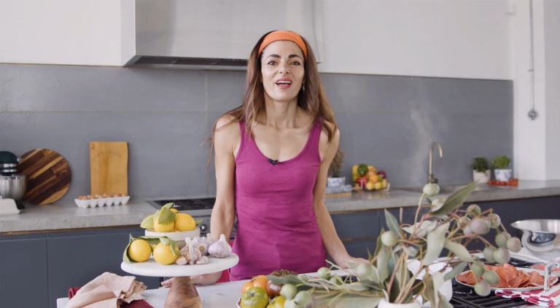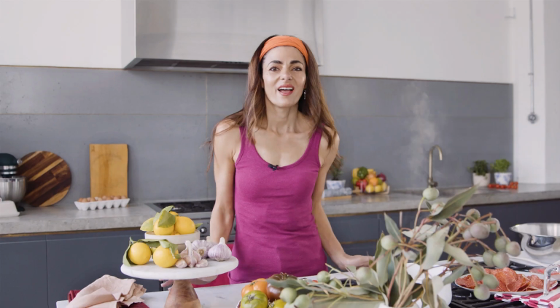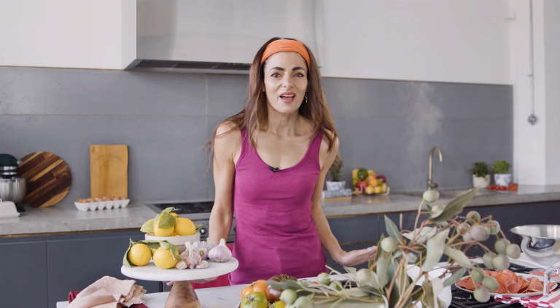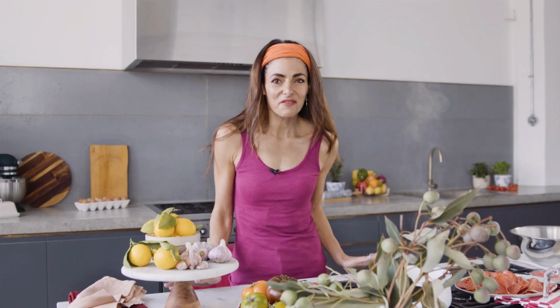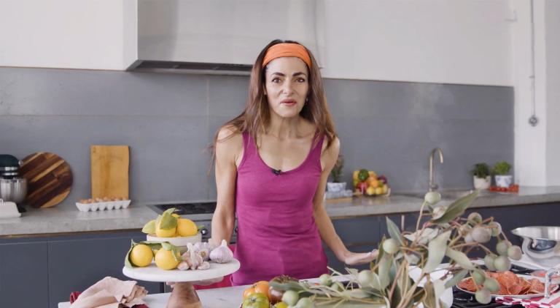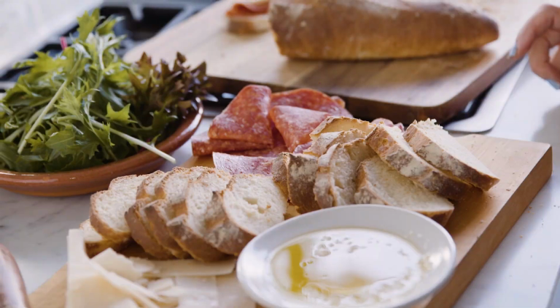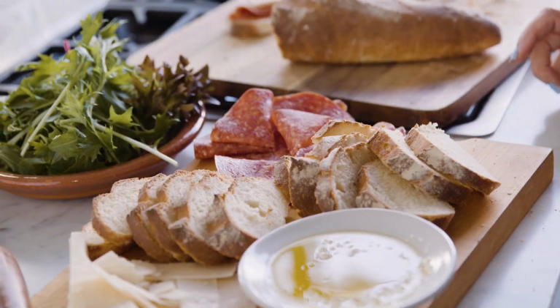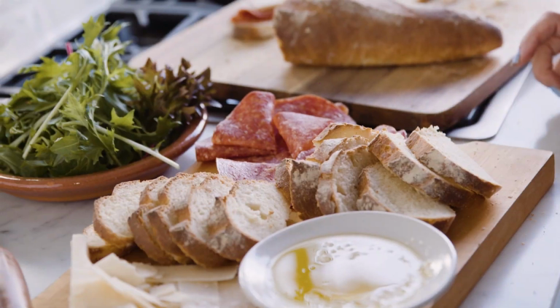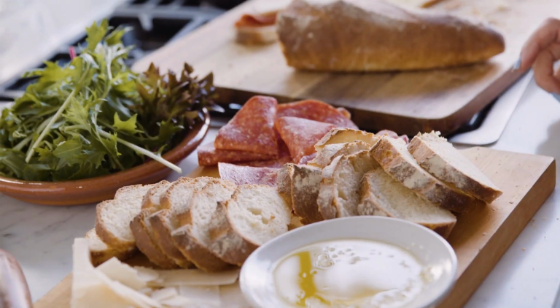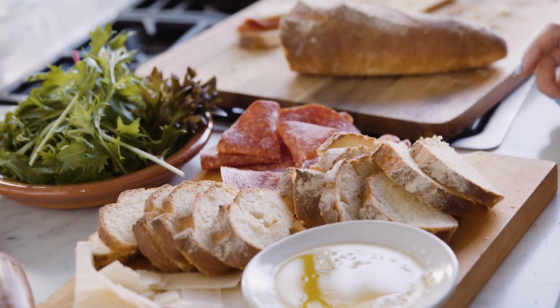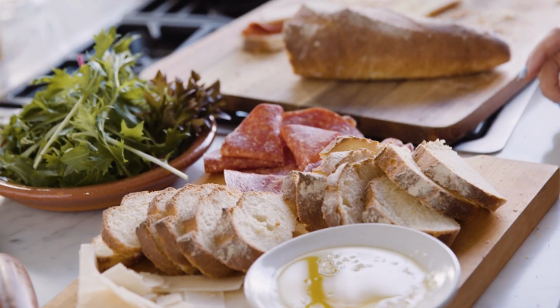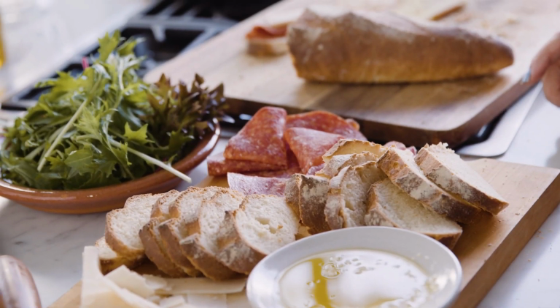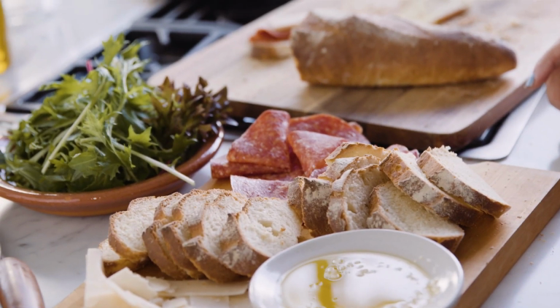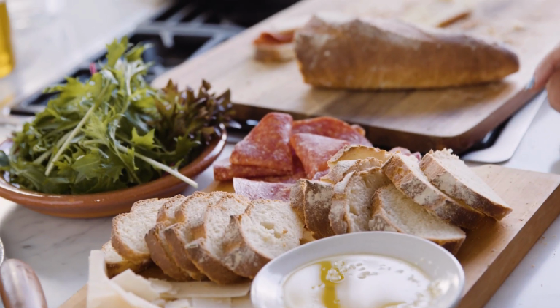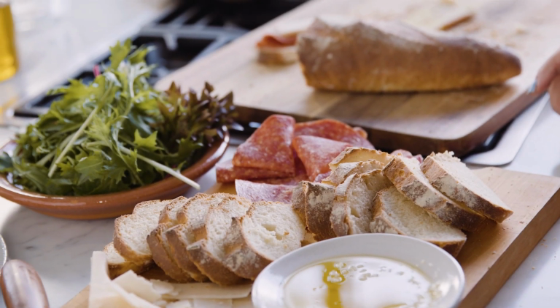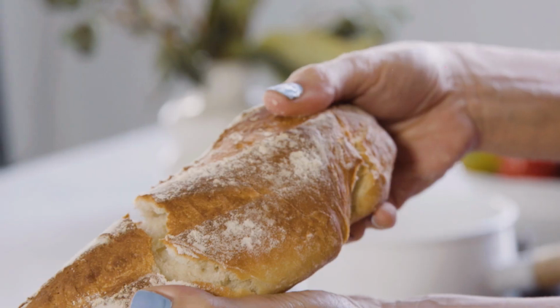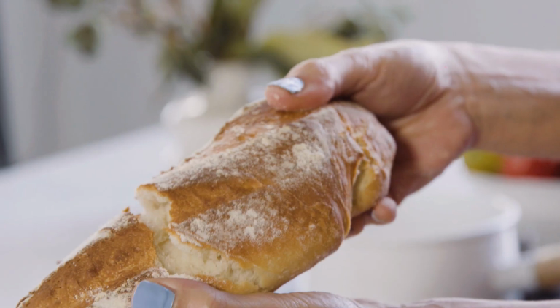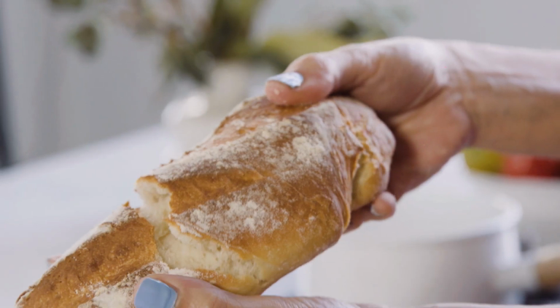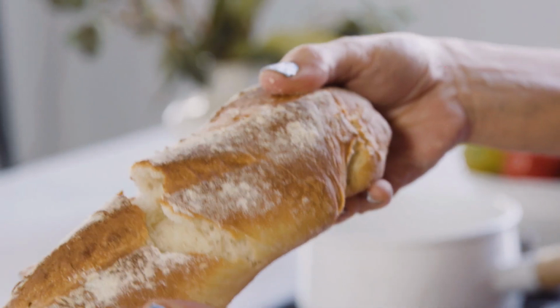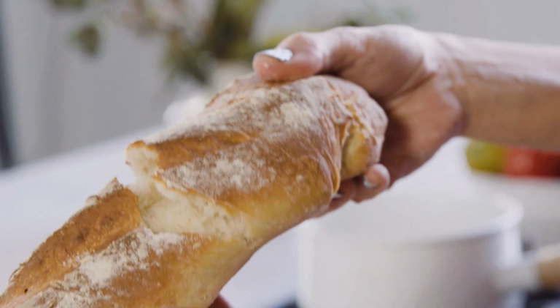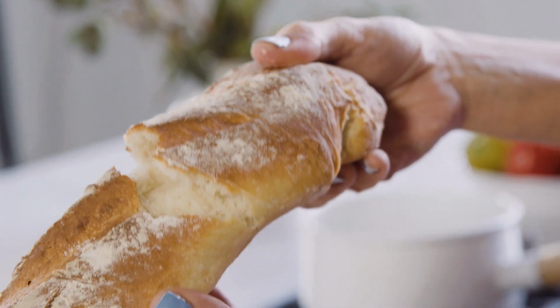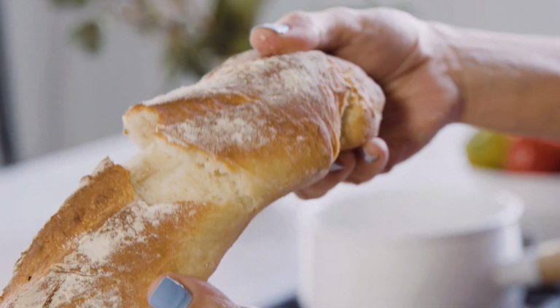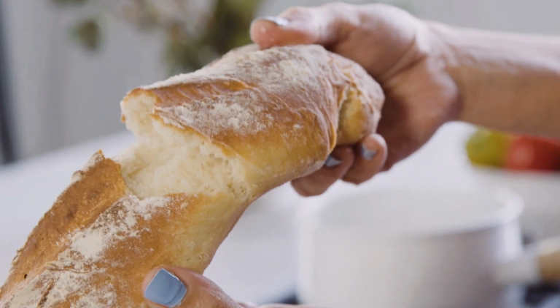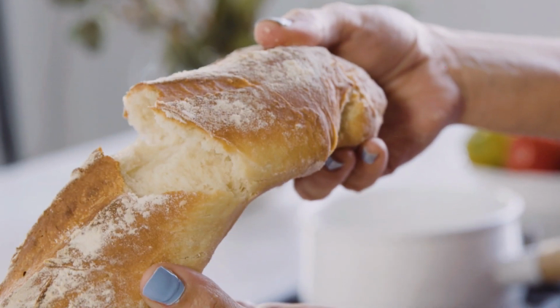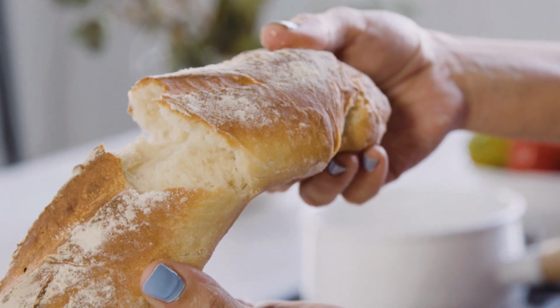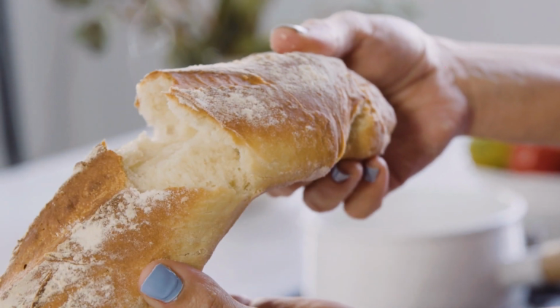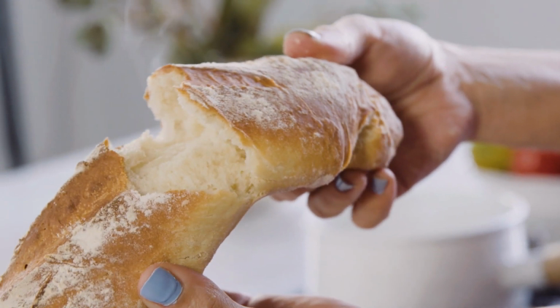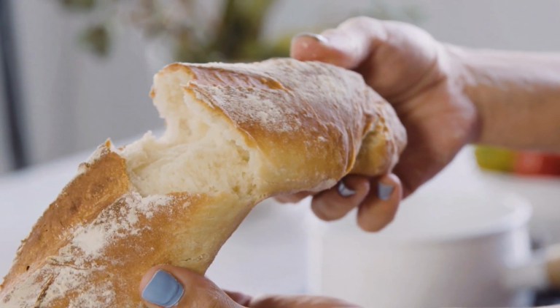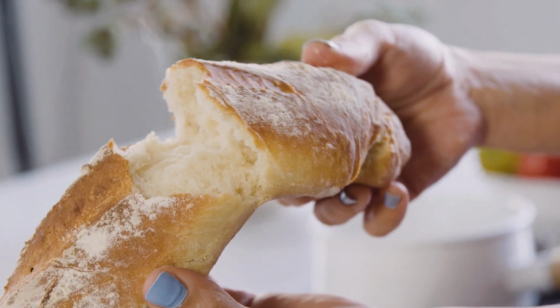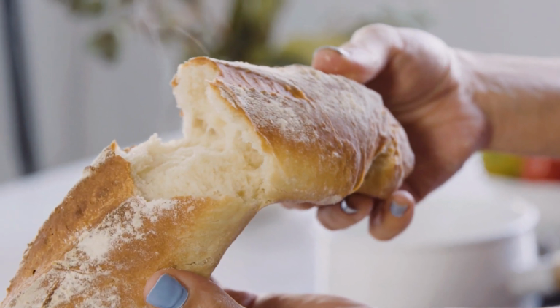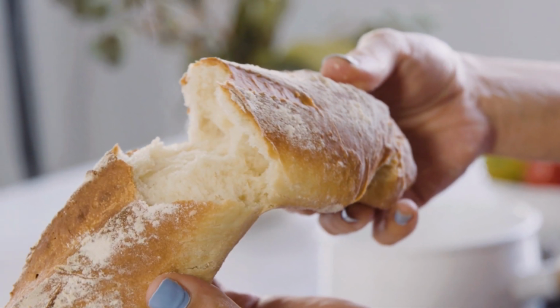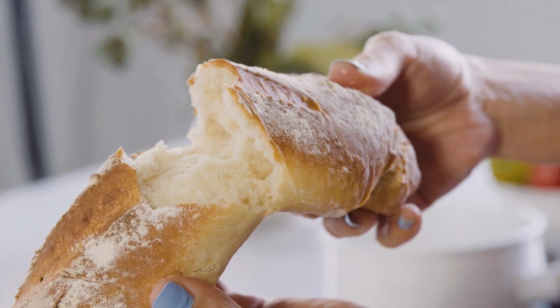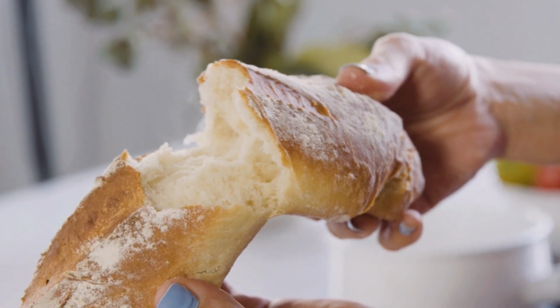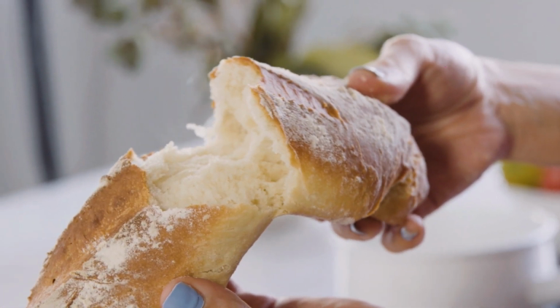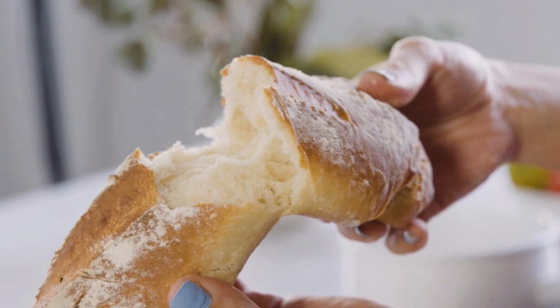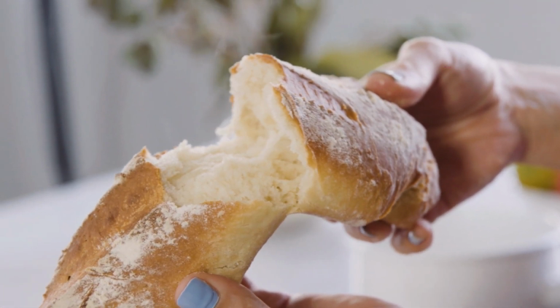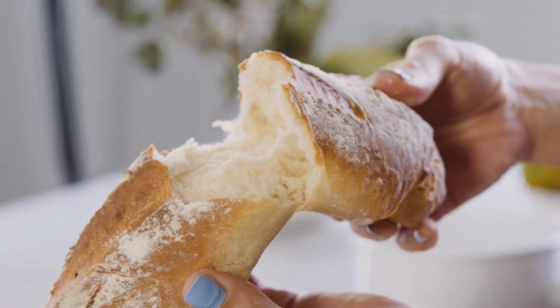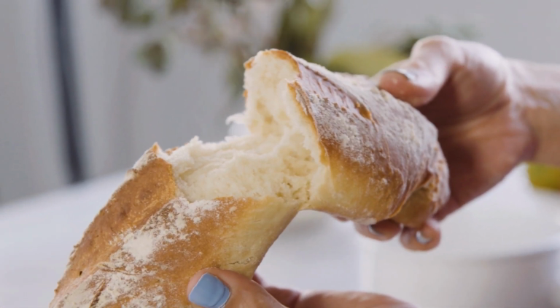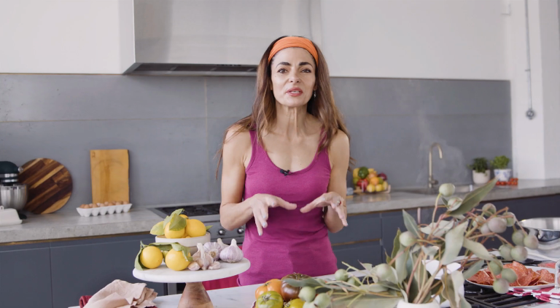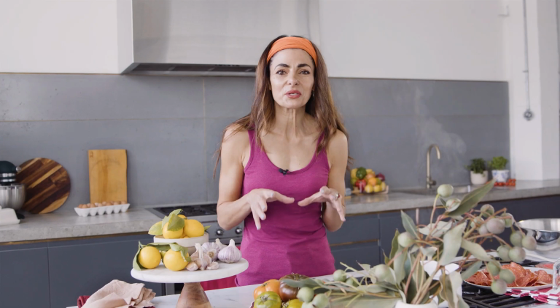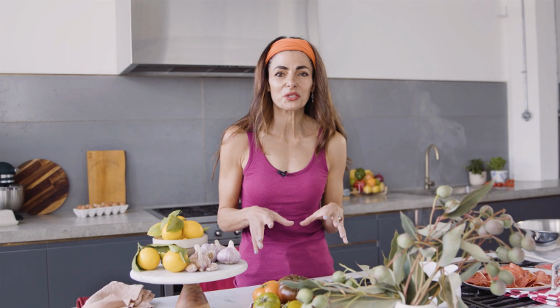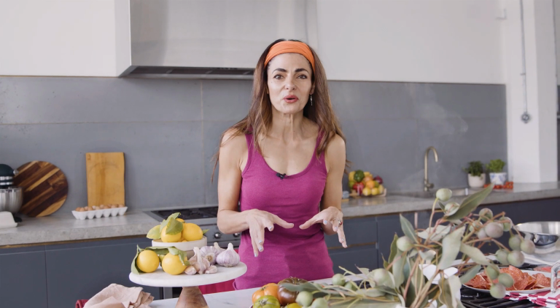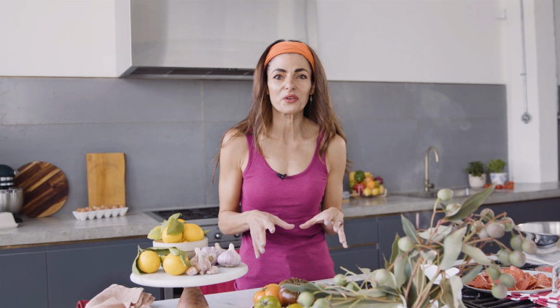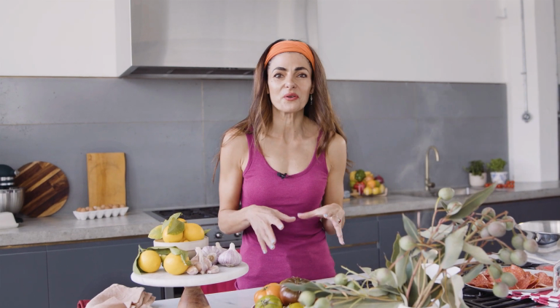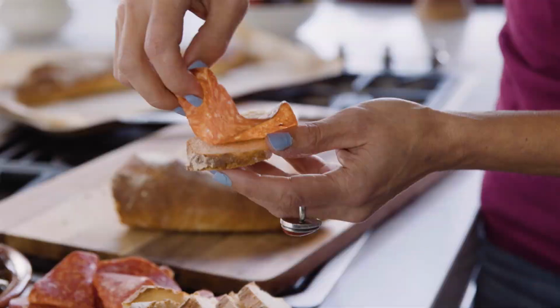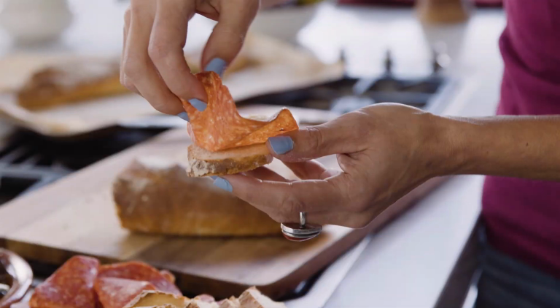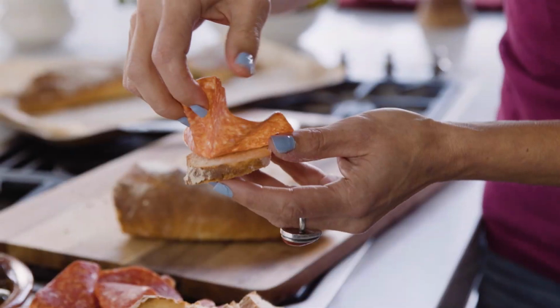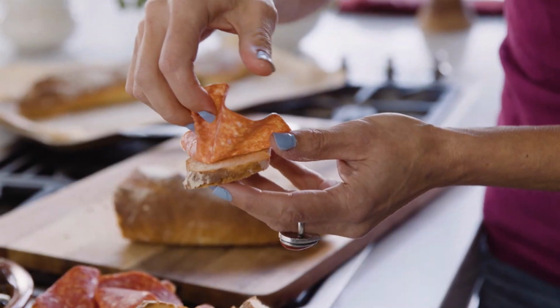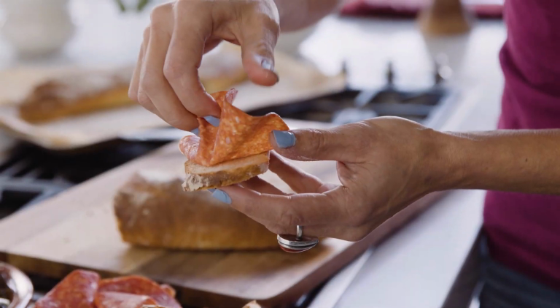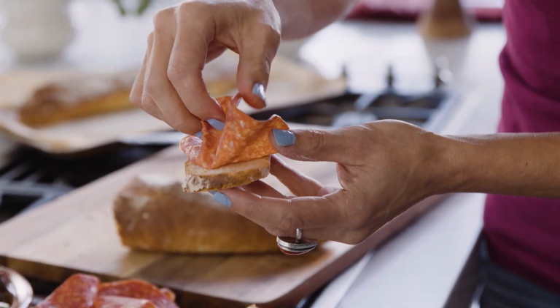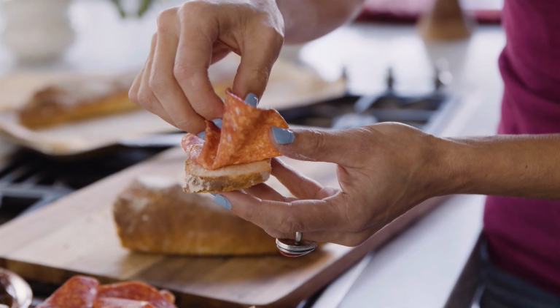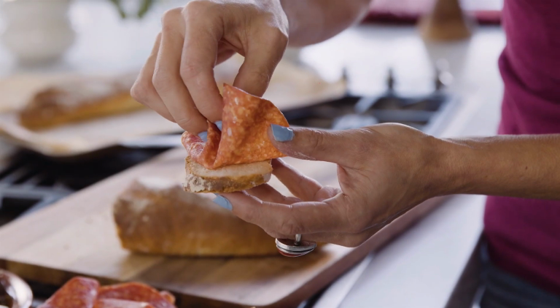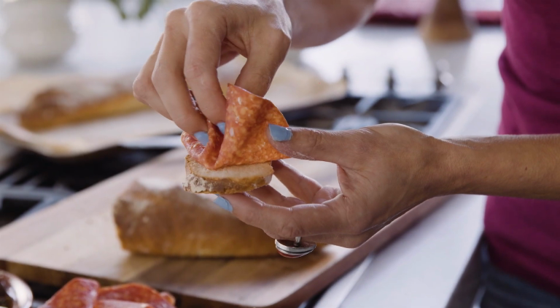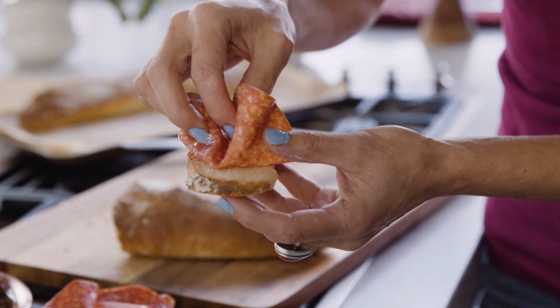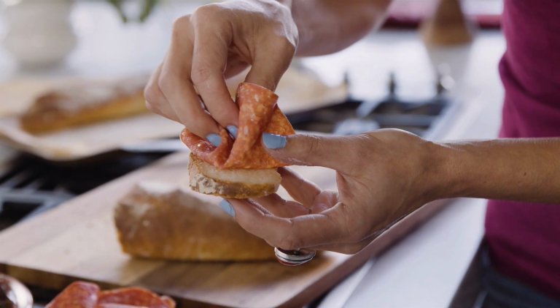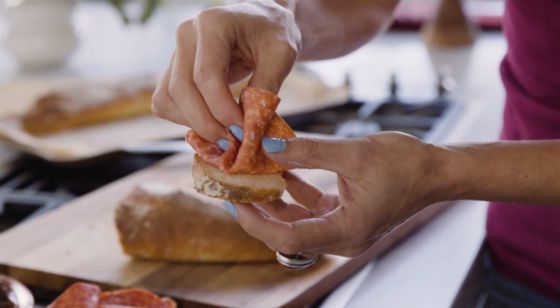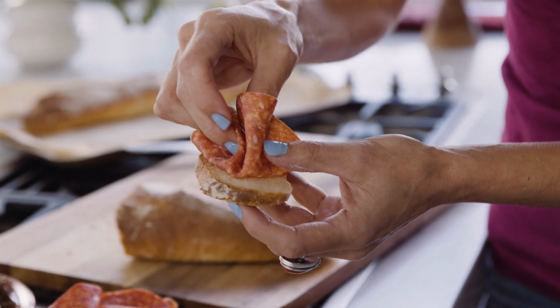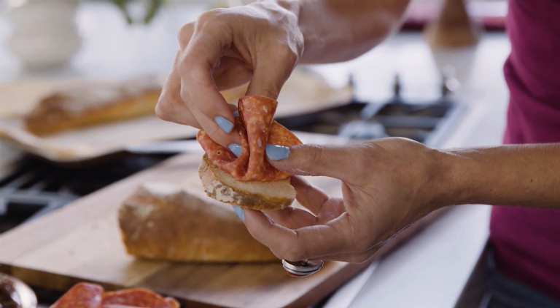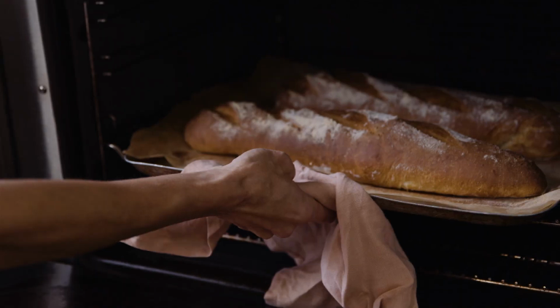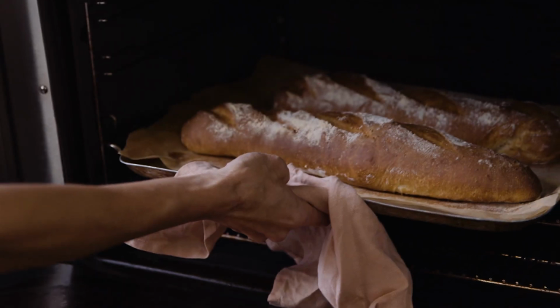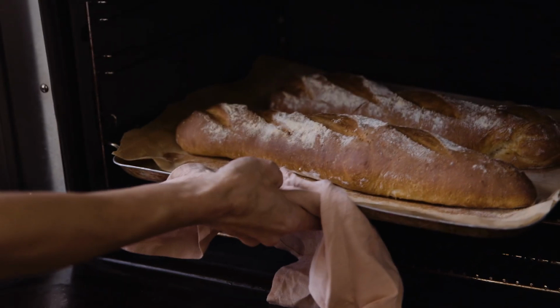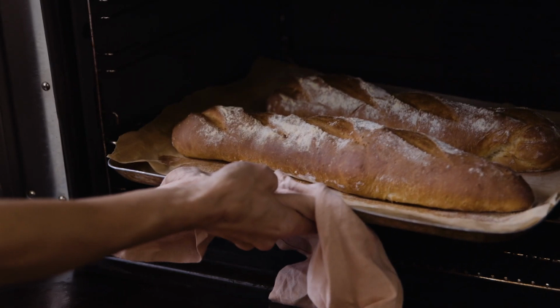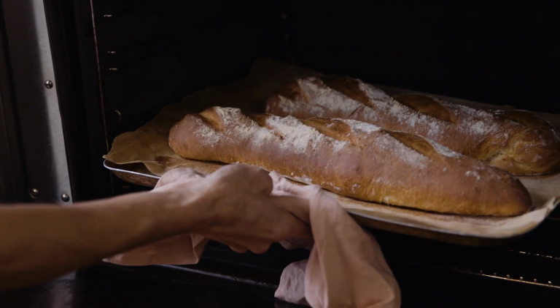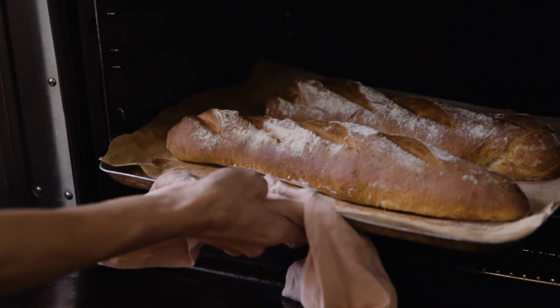Have you ever made bread at home? Today I am going to show you how to make homemade baguette.